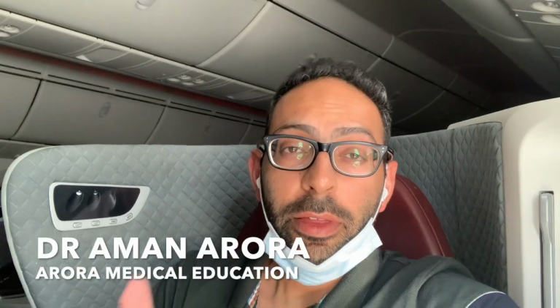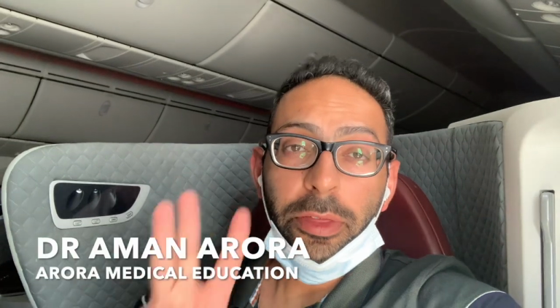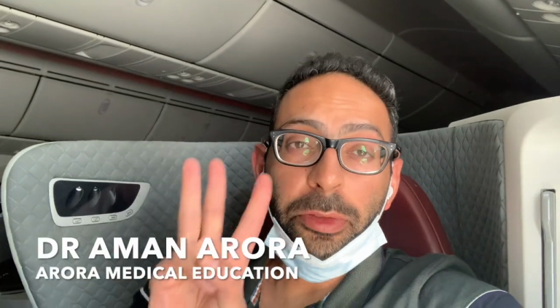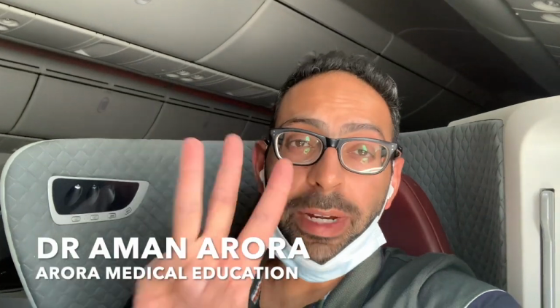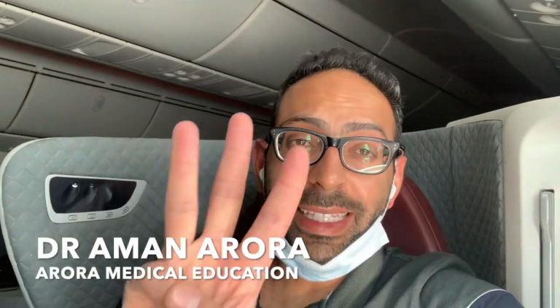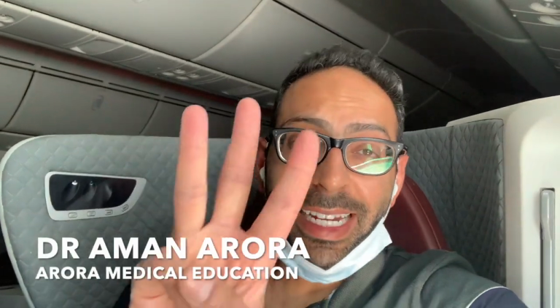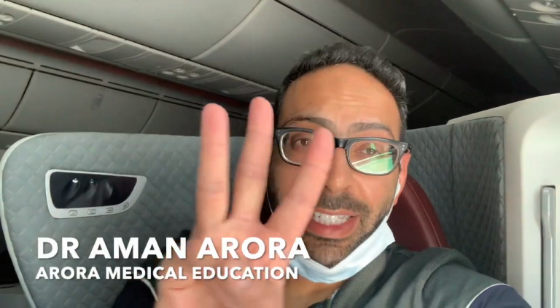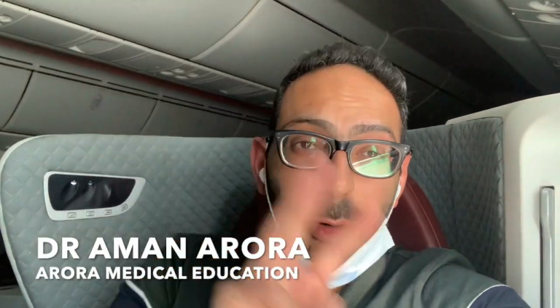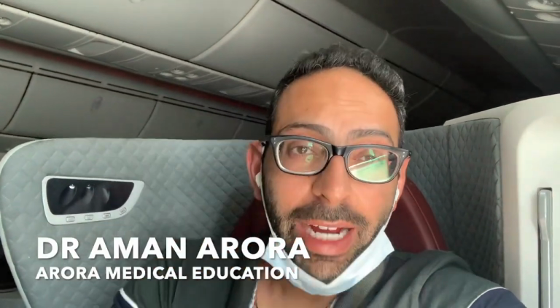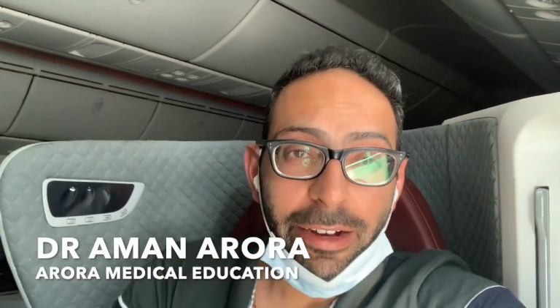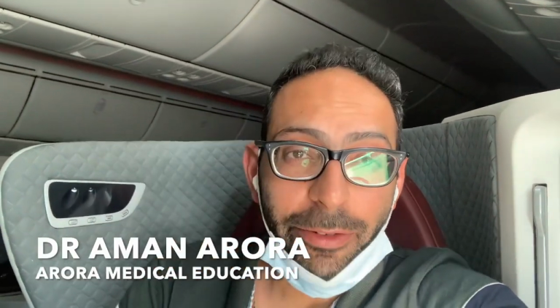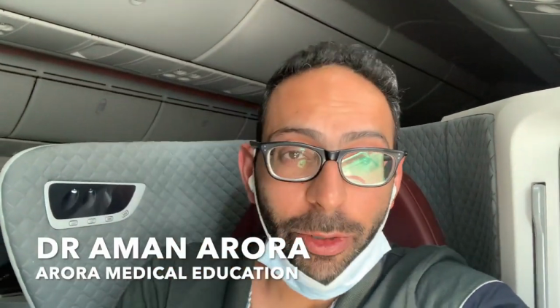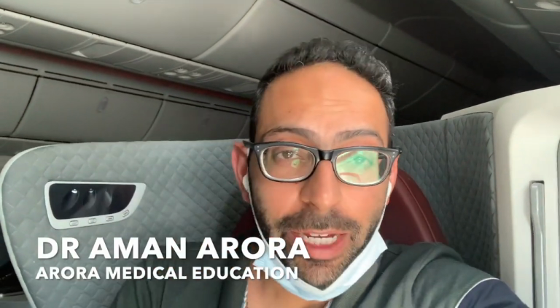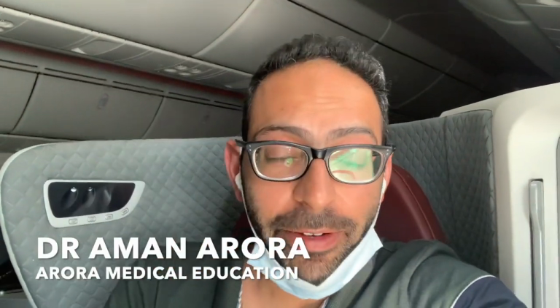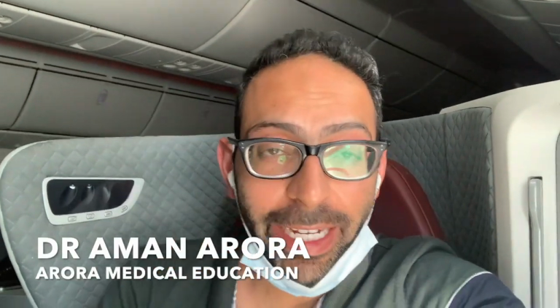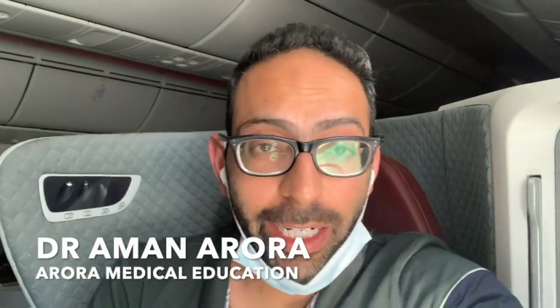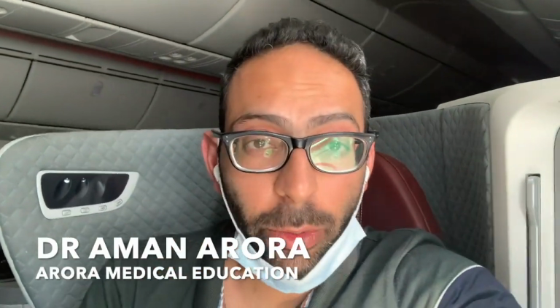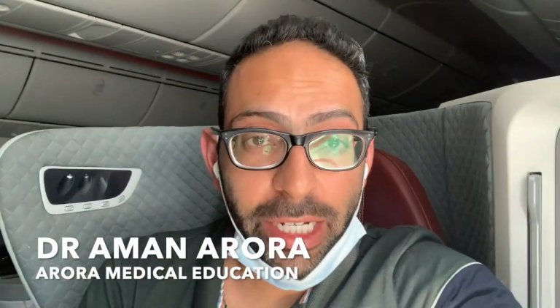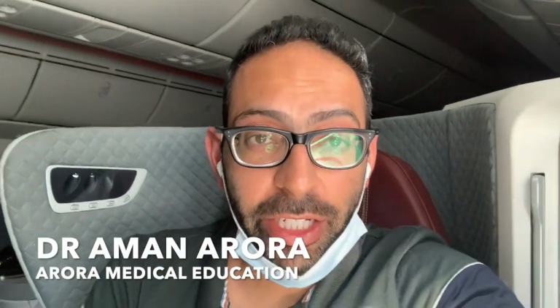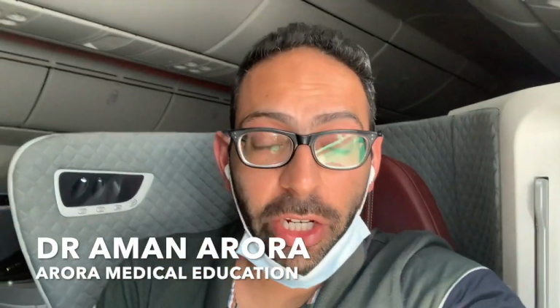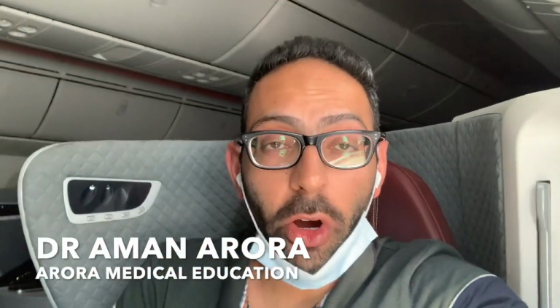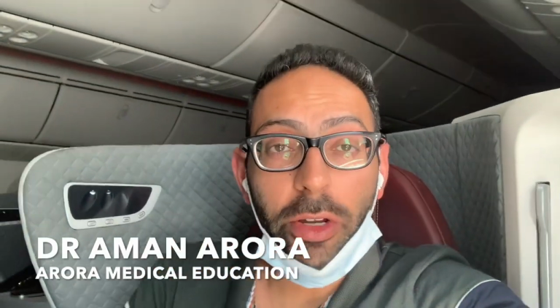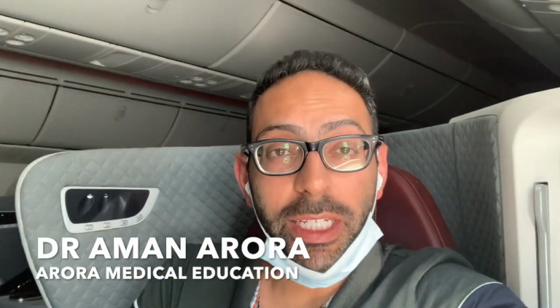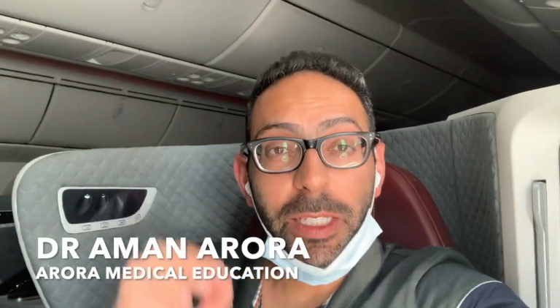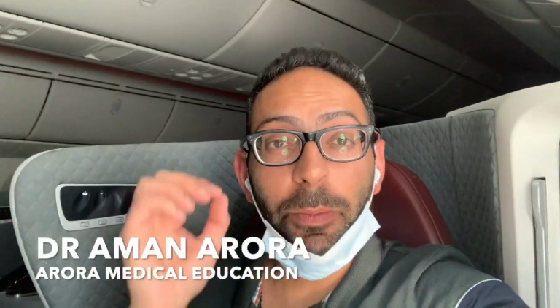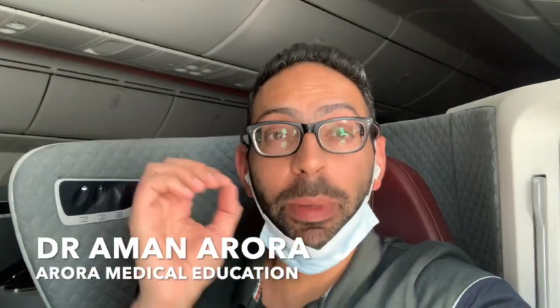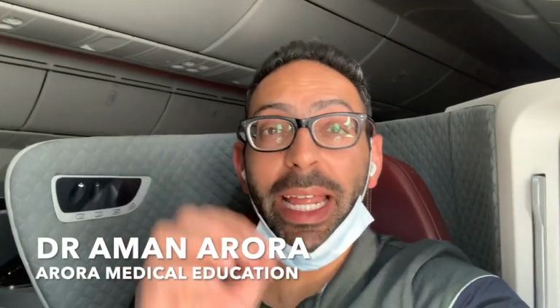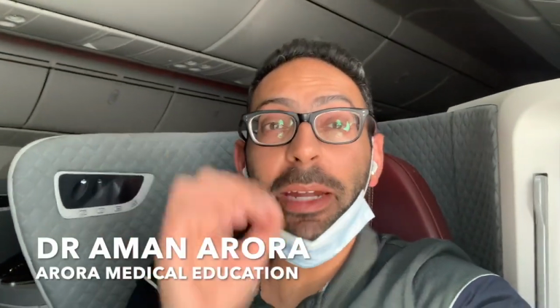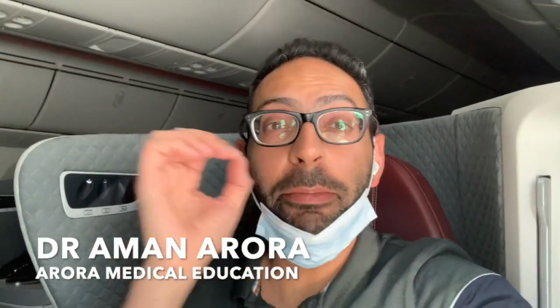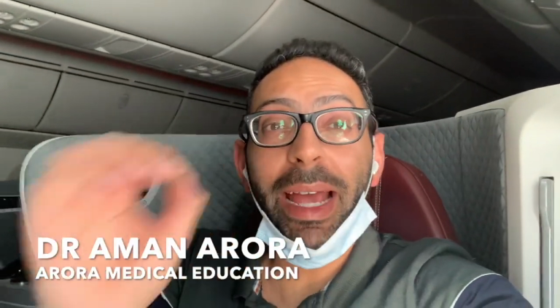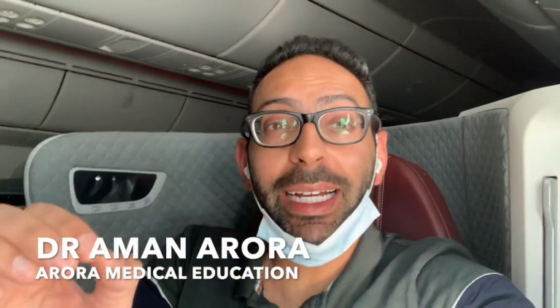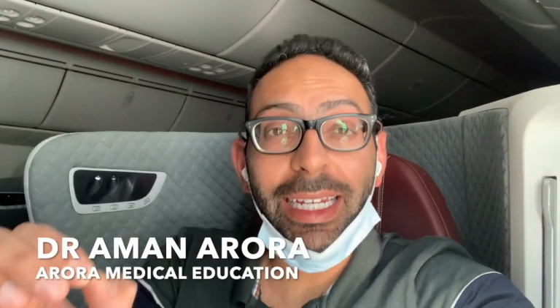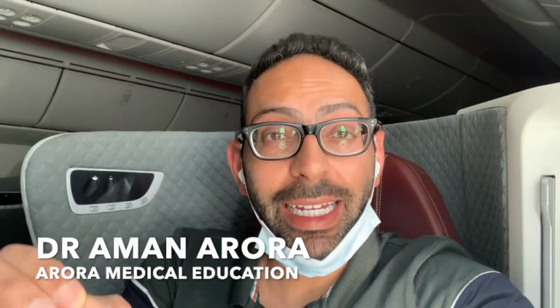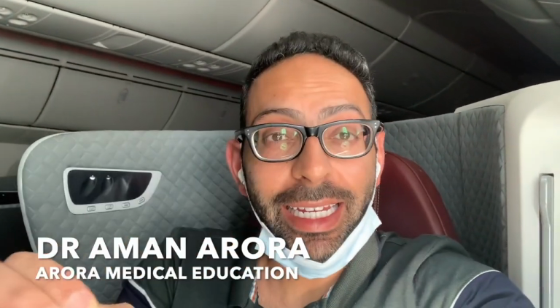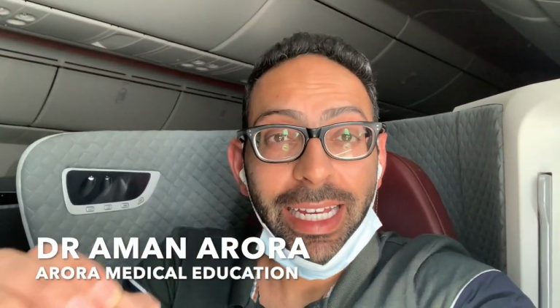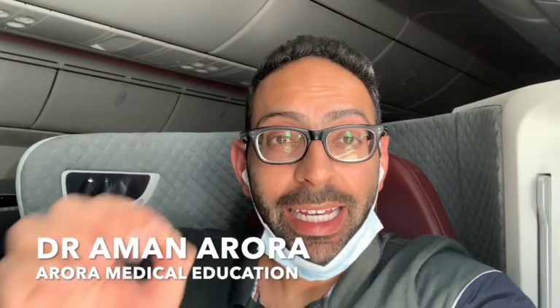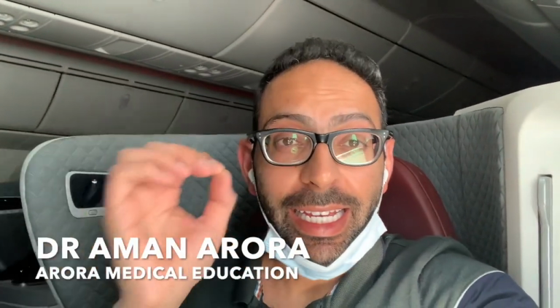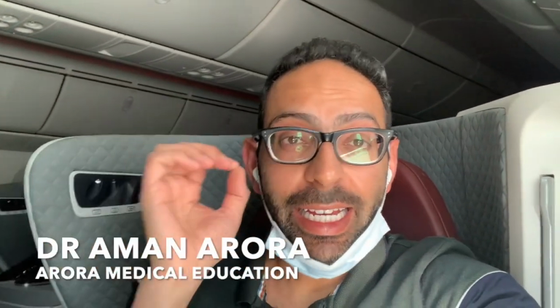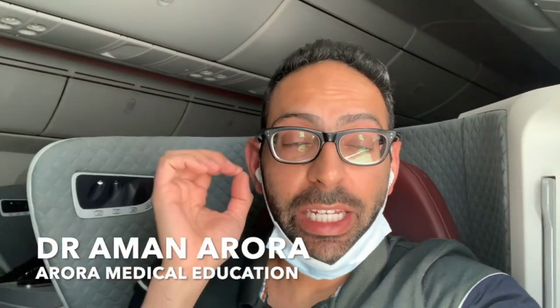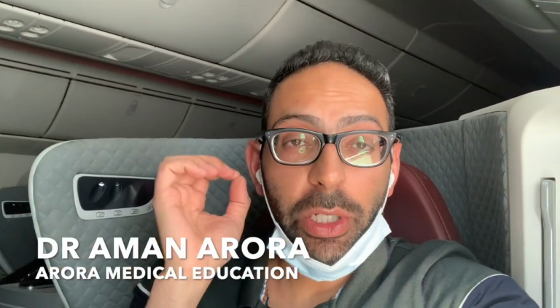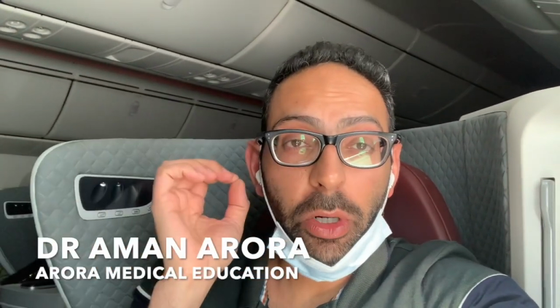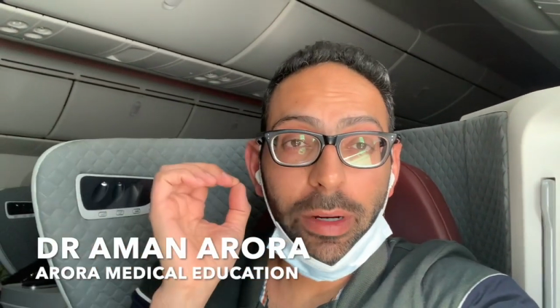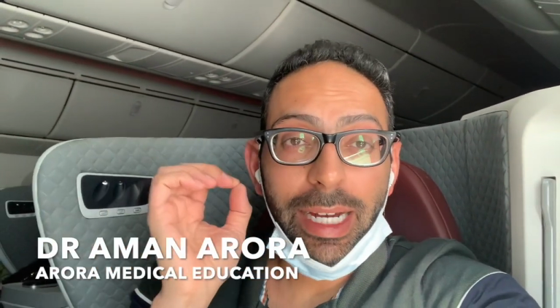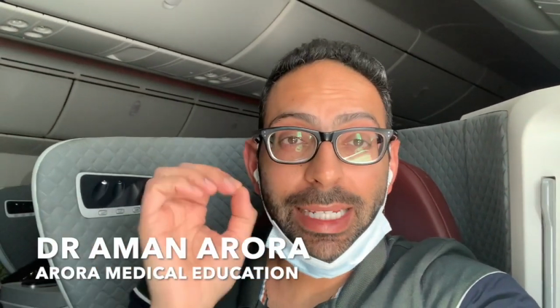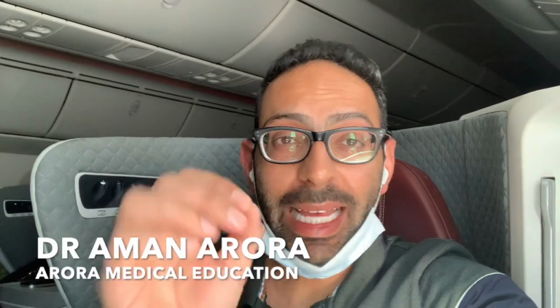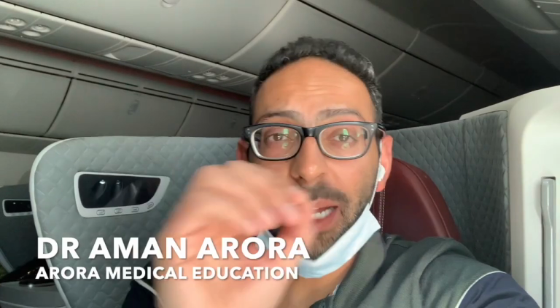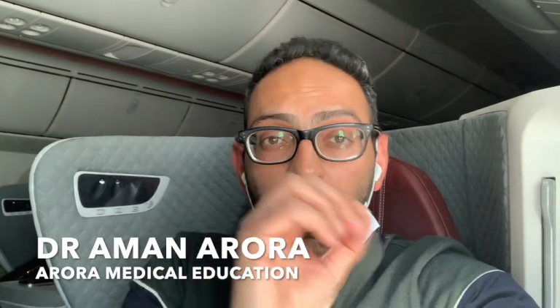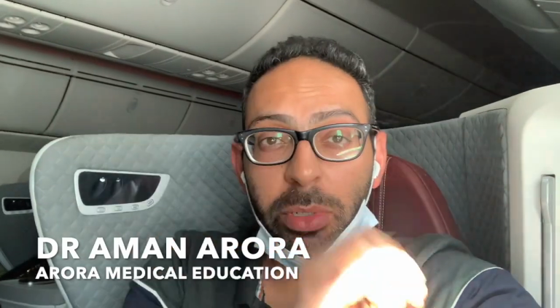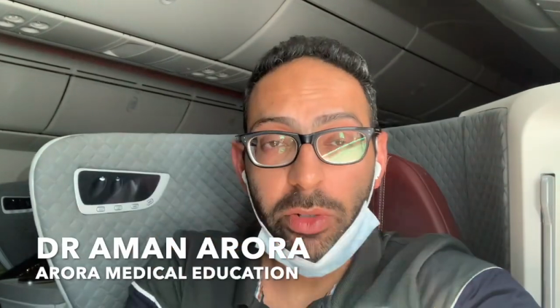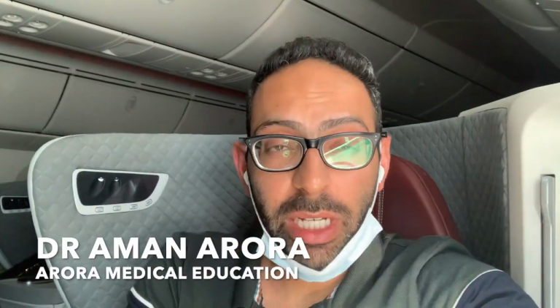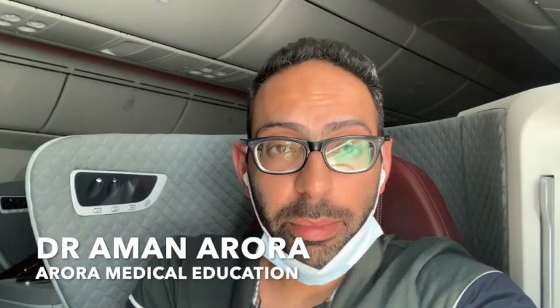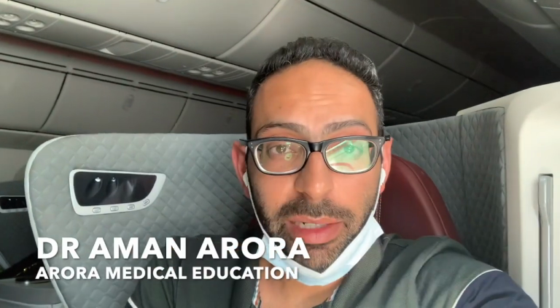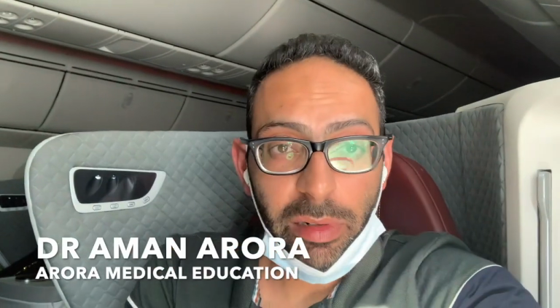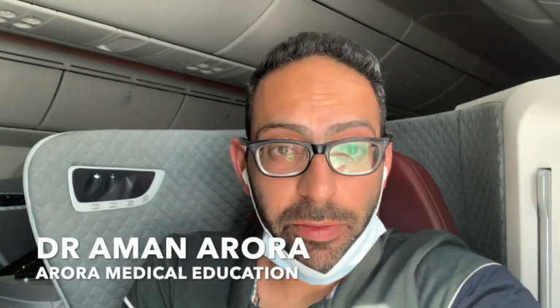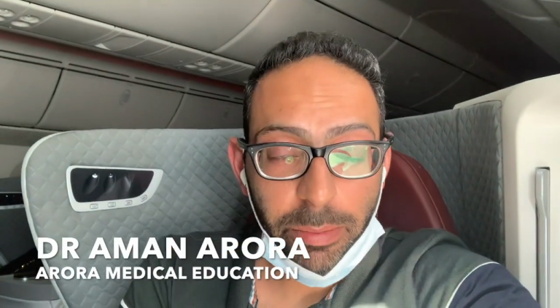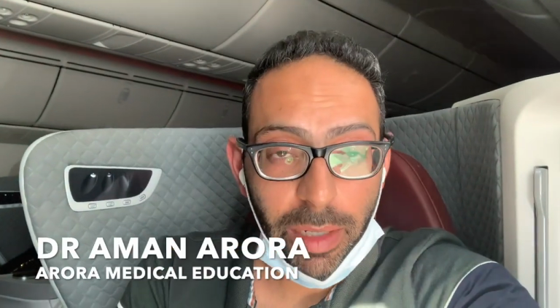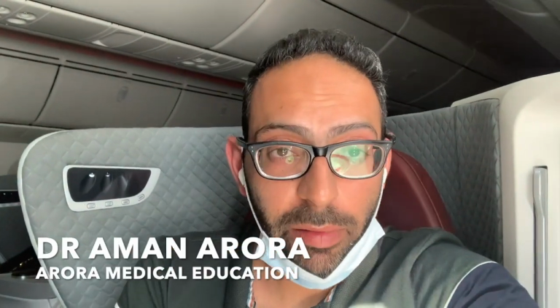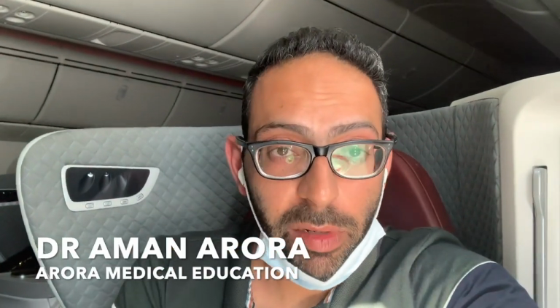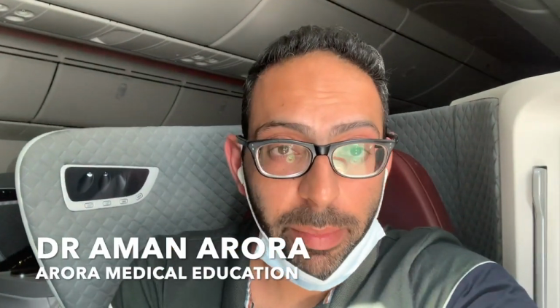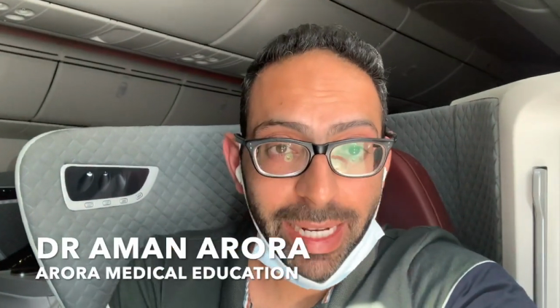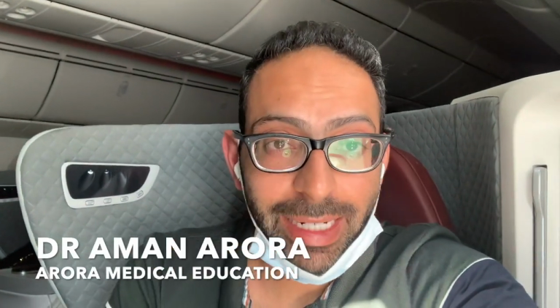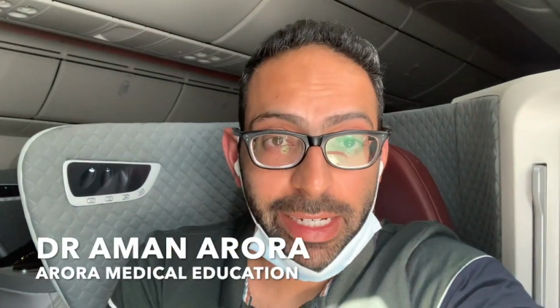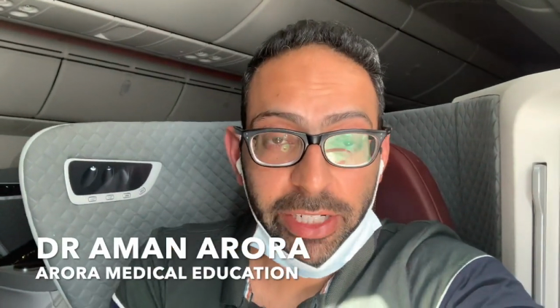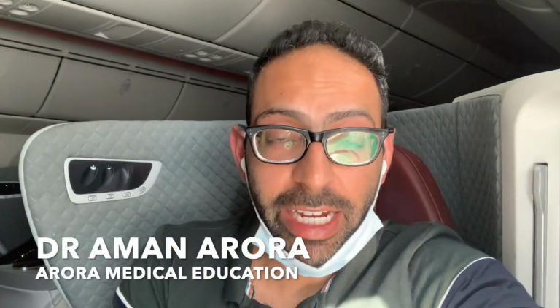Three things to look out for if you get a question on splenomegaly in your exam. I'm Dr. Amin Awara from the Law of Medical Education.